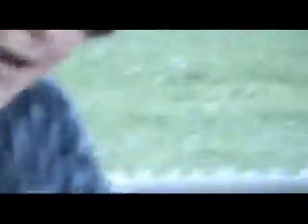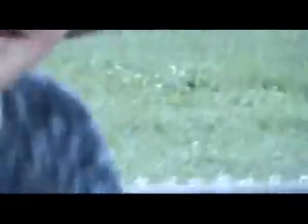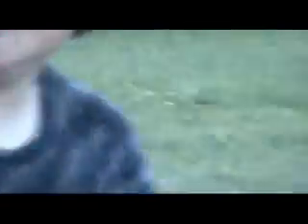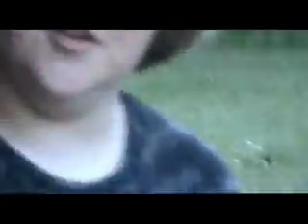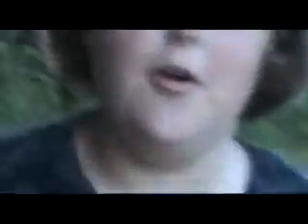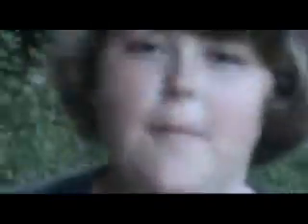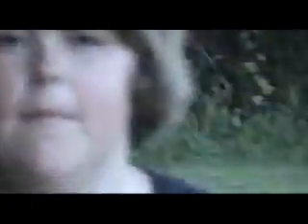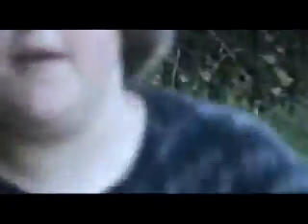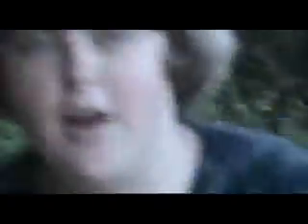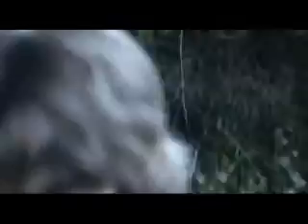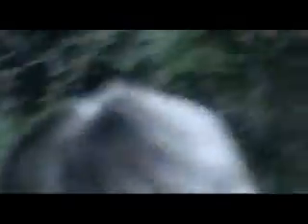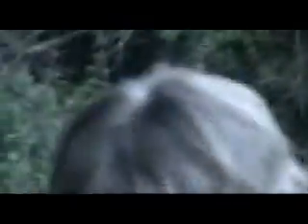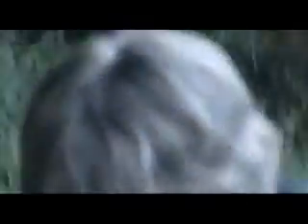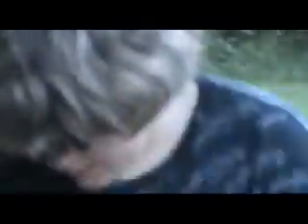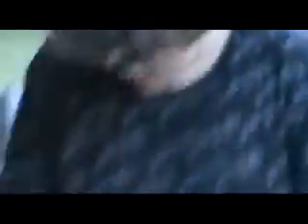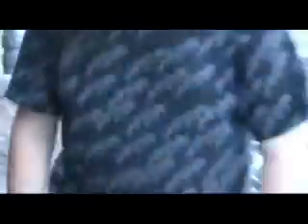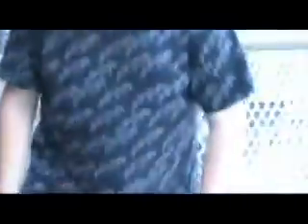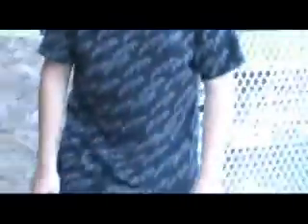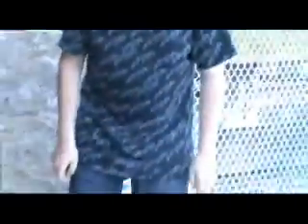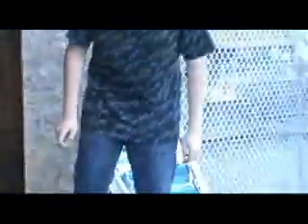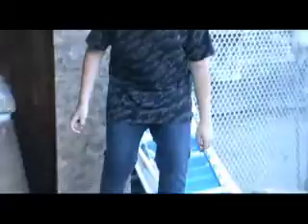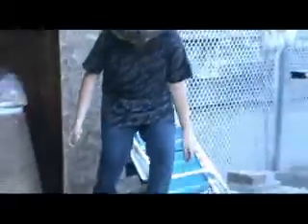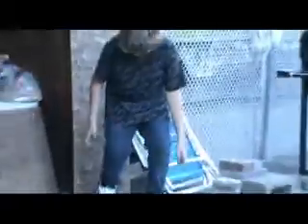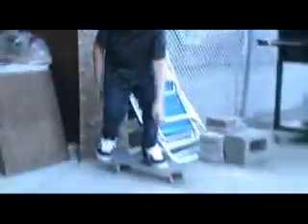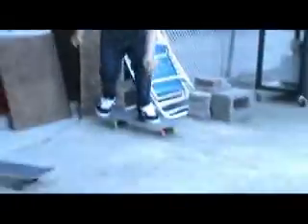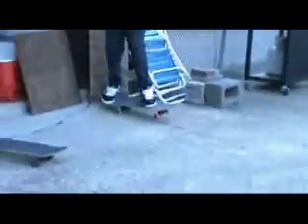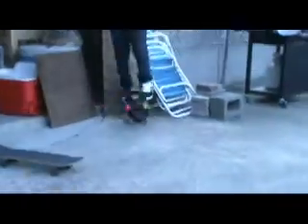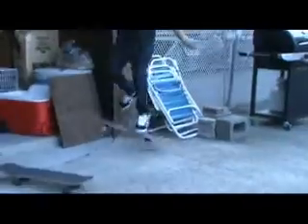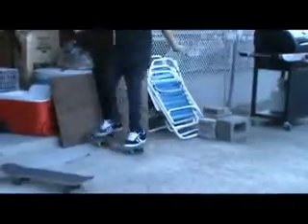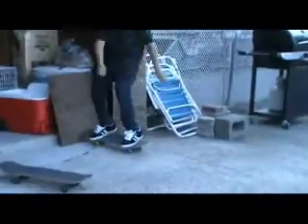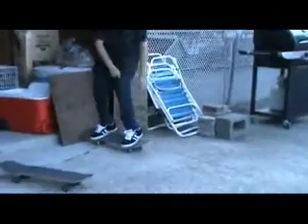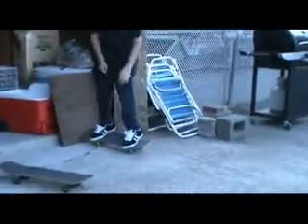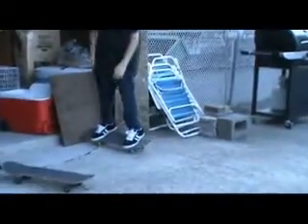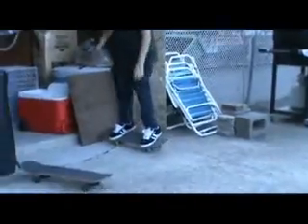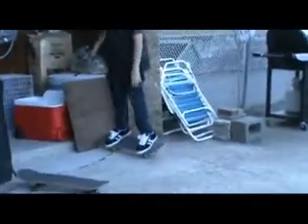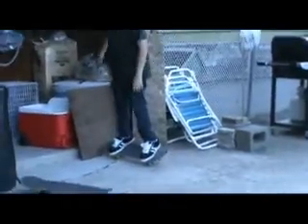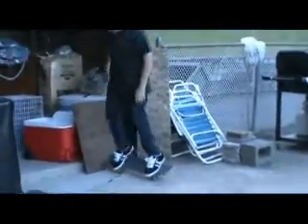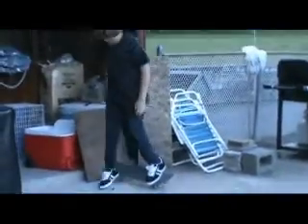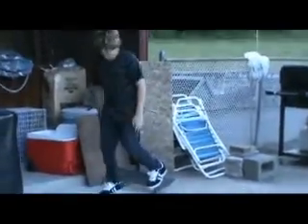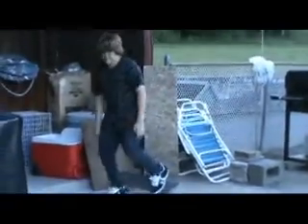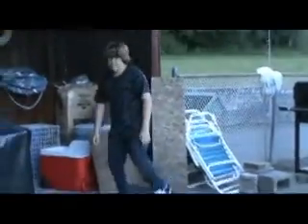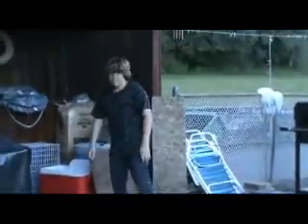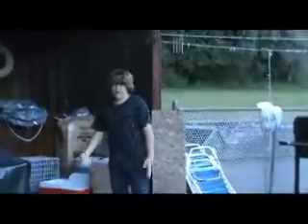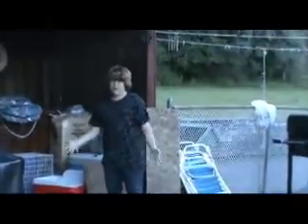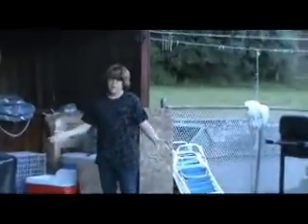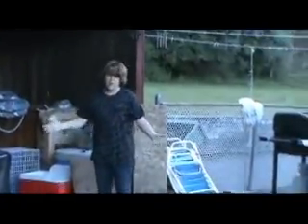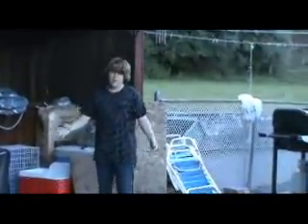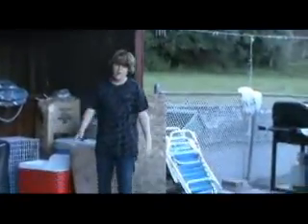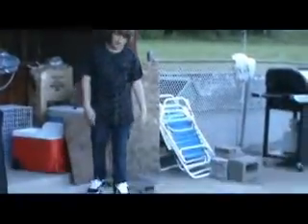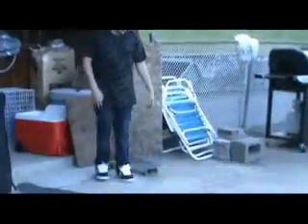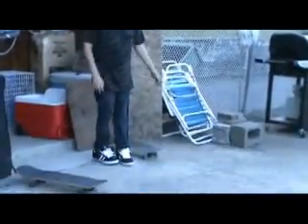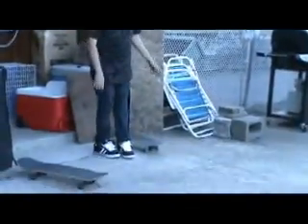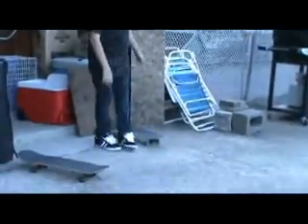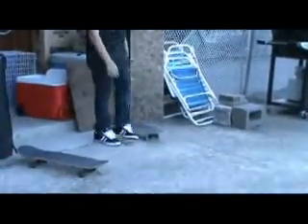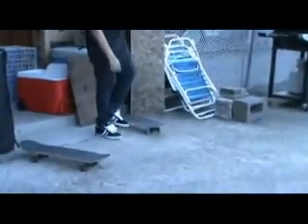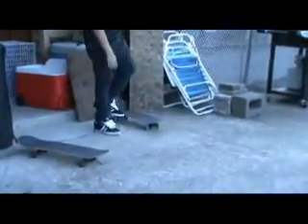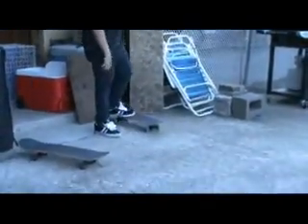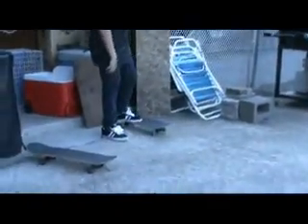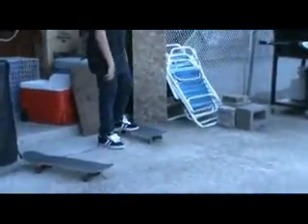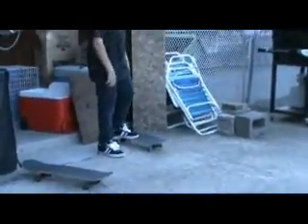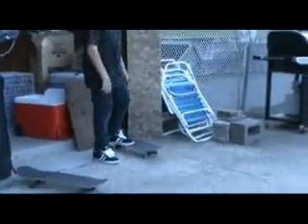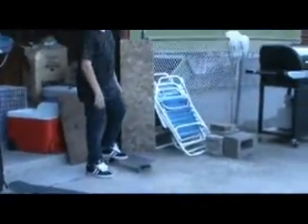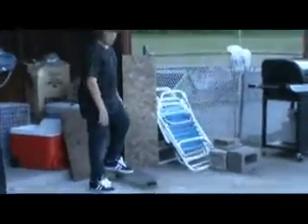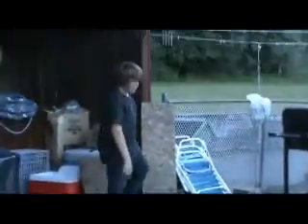I assume you know how to pop shove it, like that, but you don't fall off. It's better when you move.